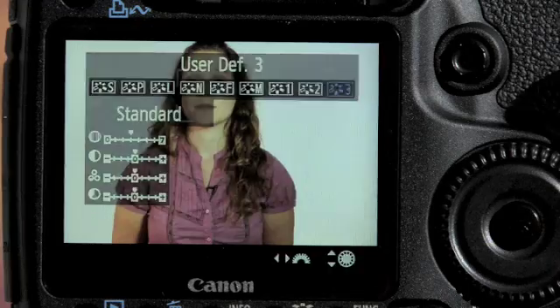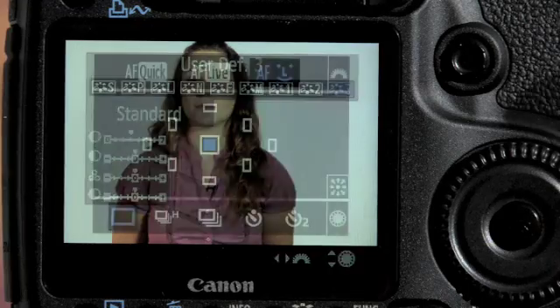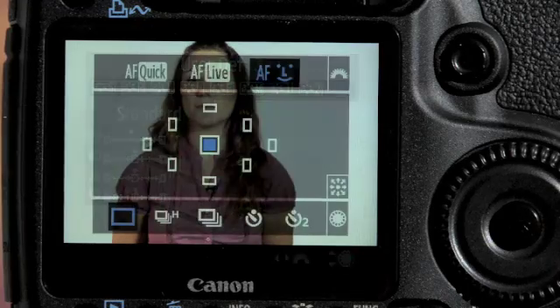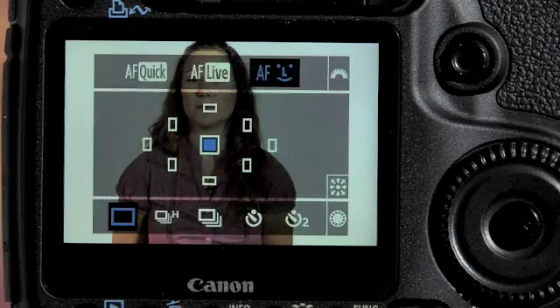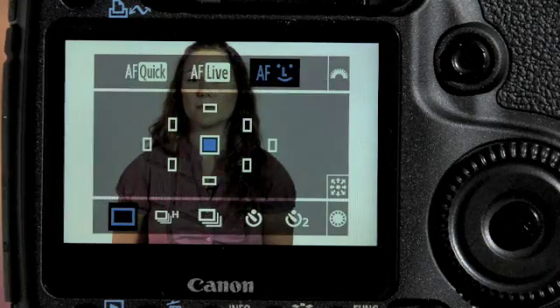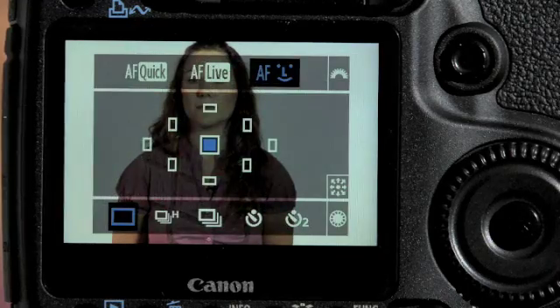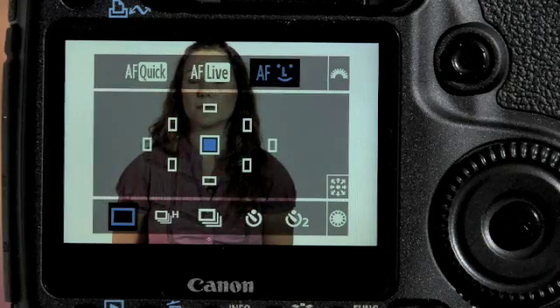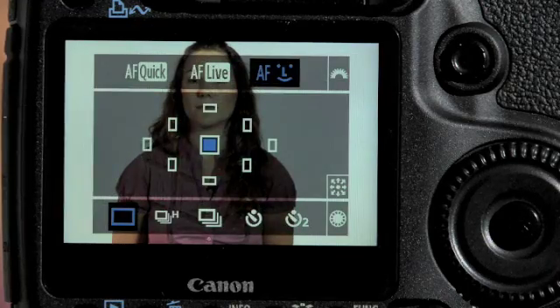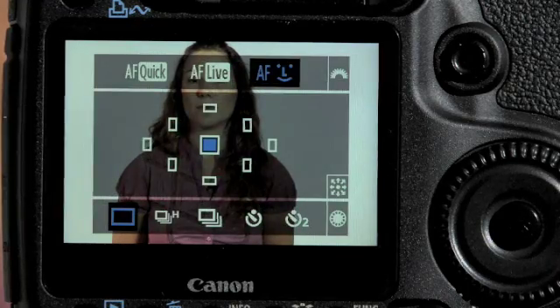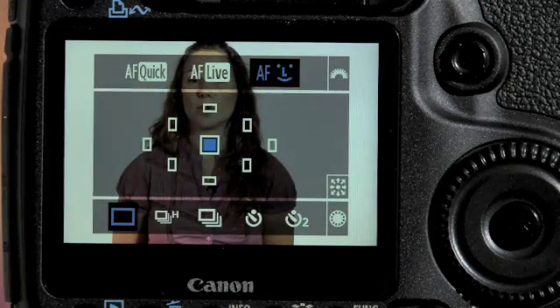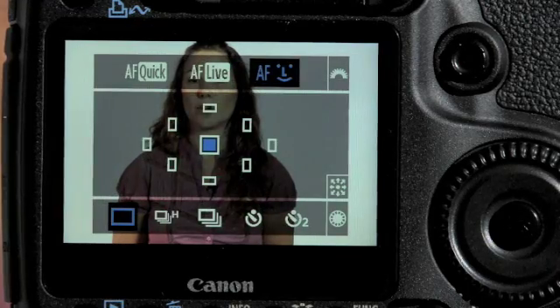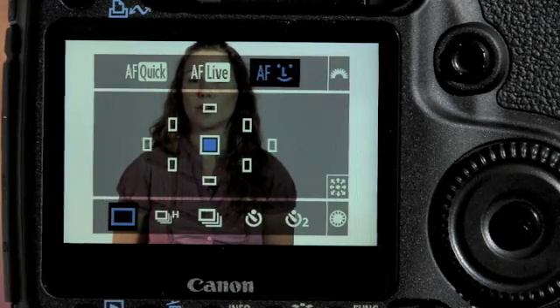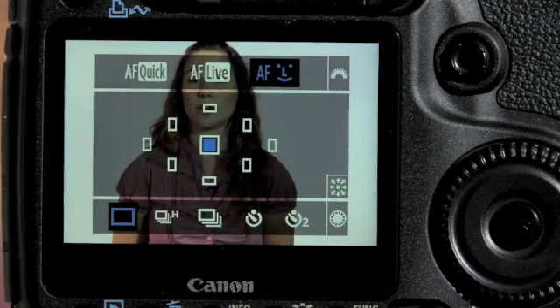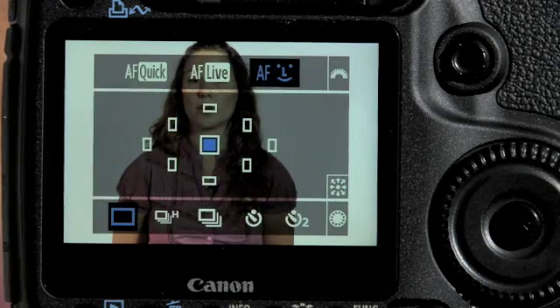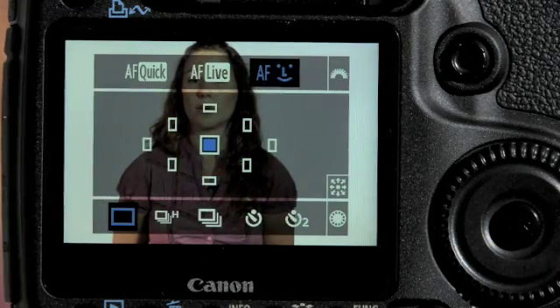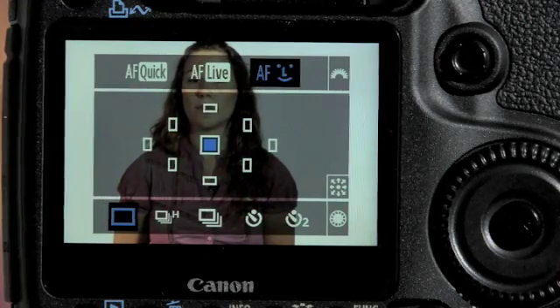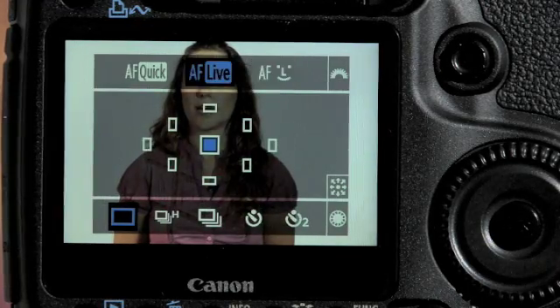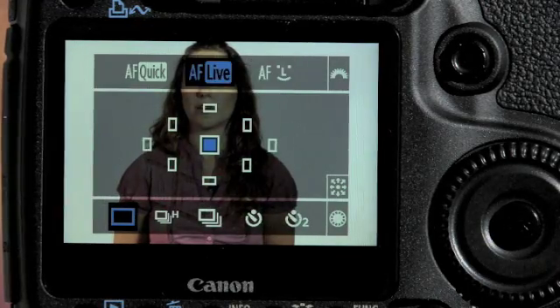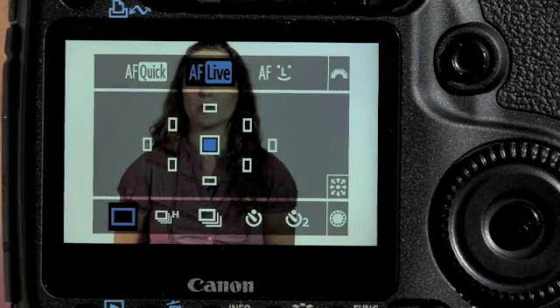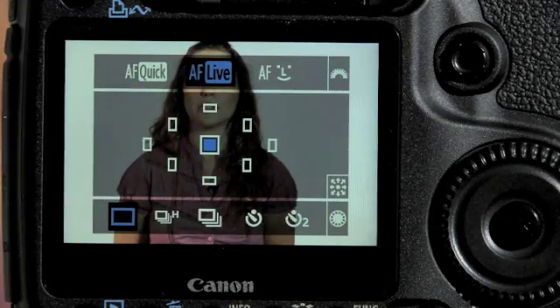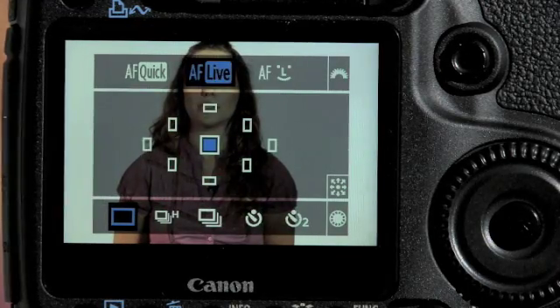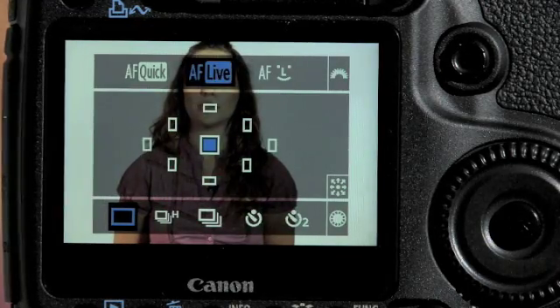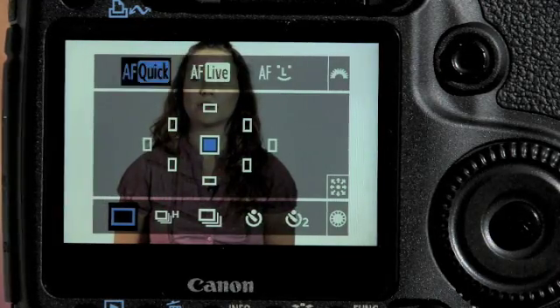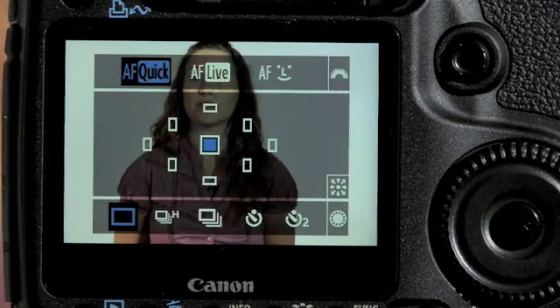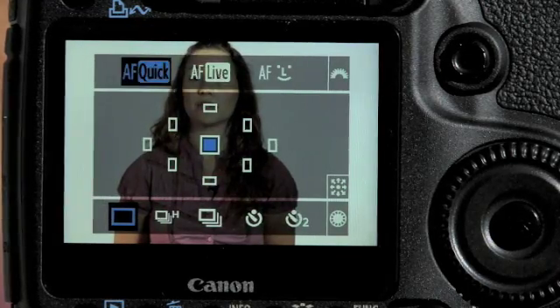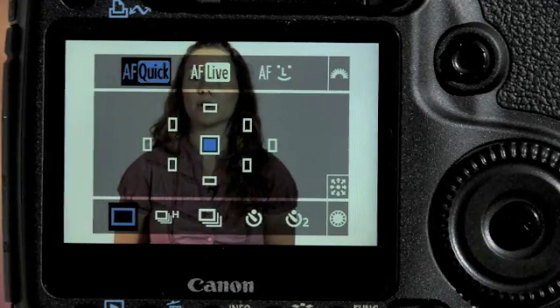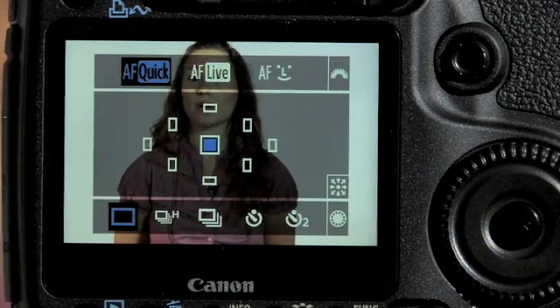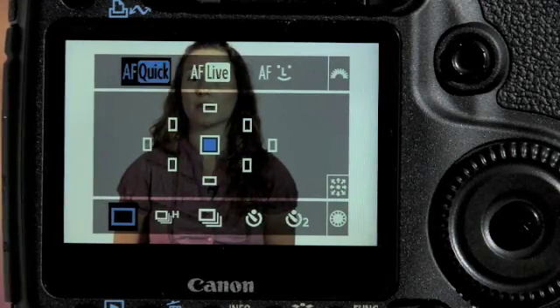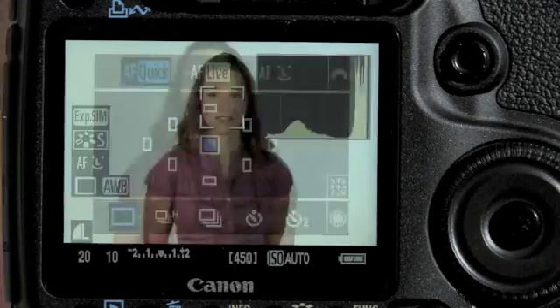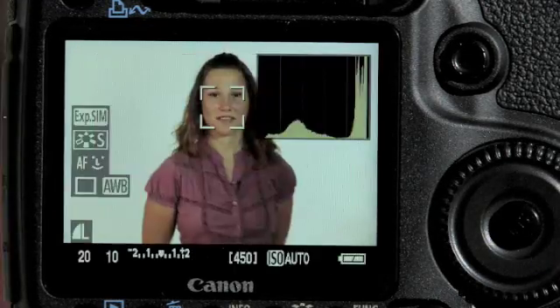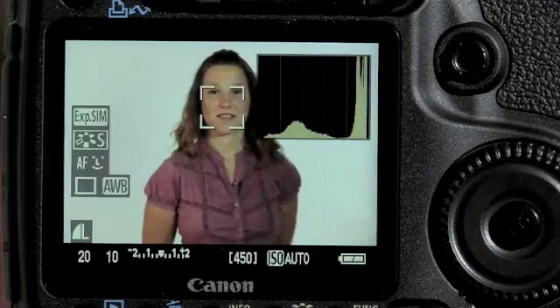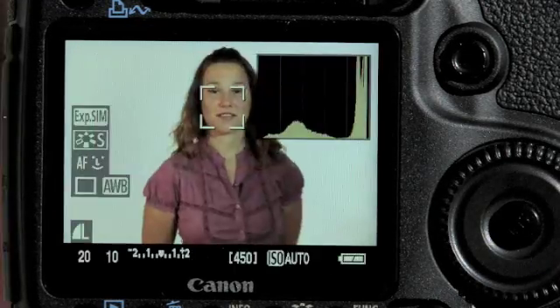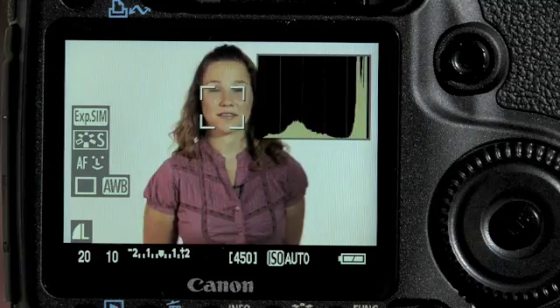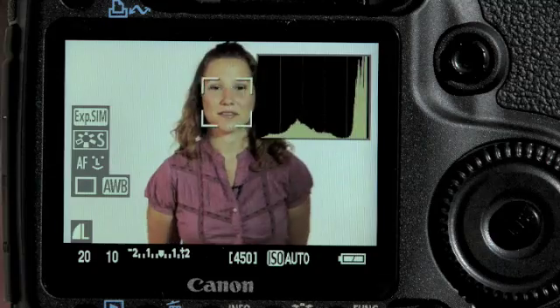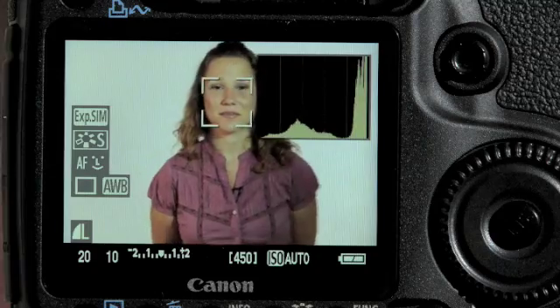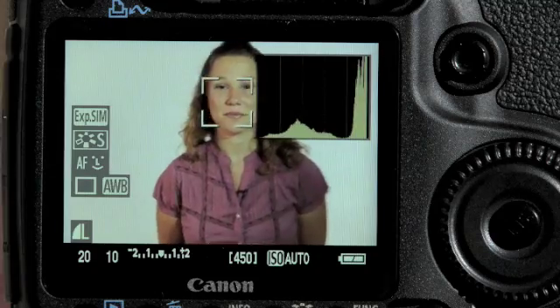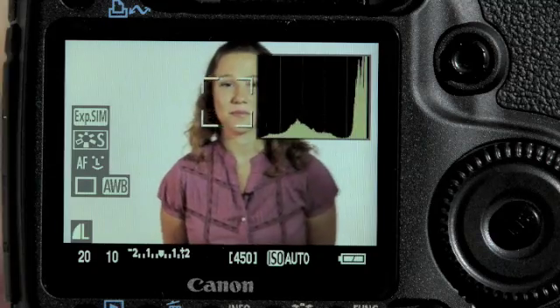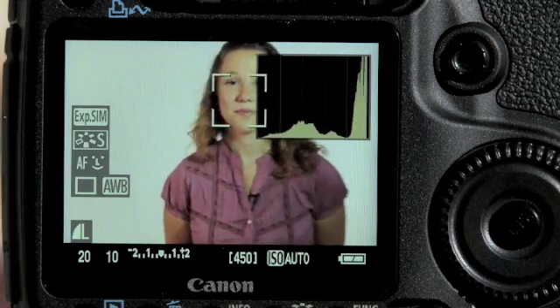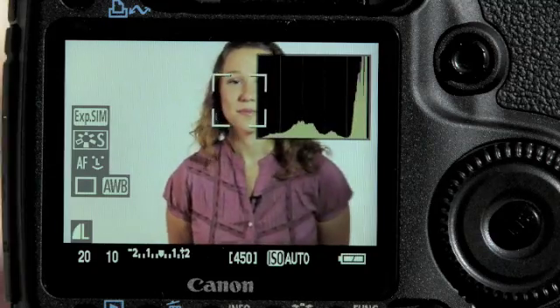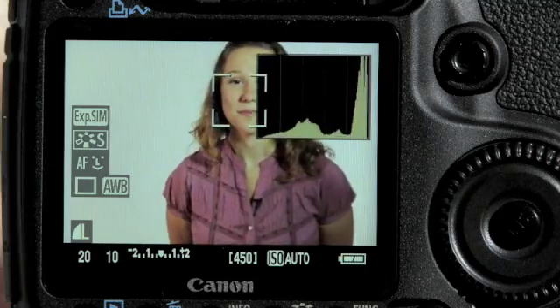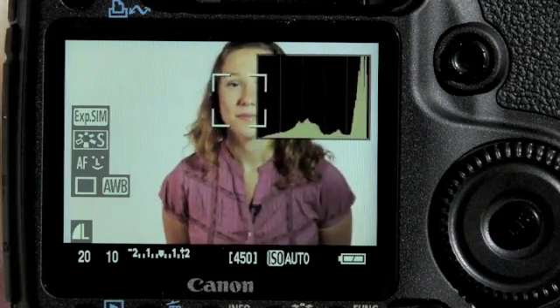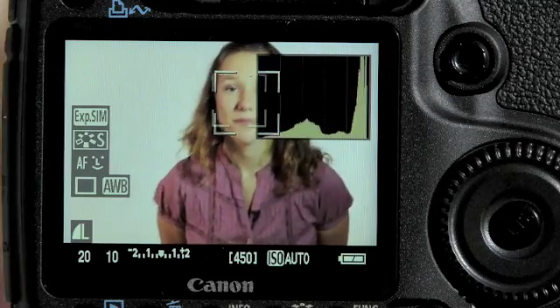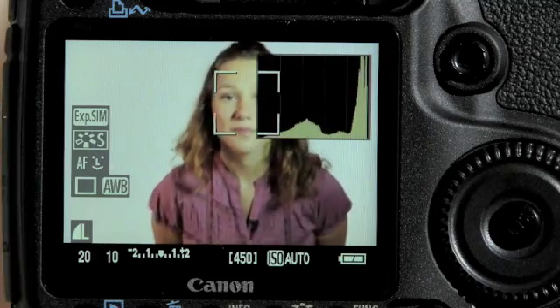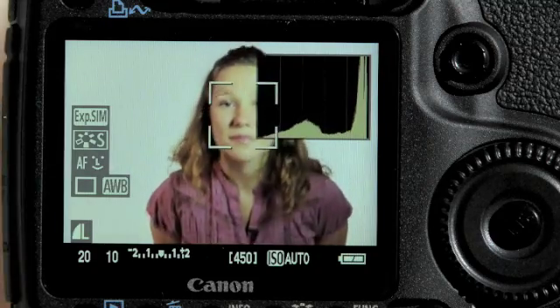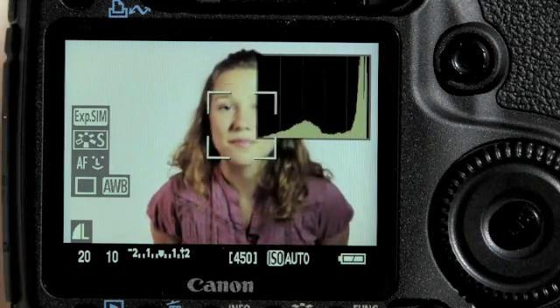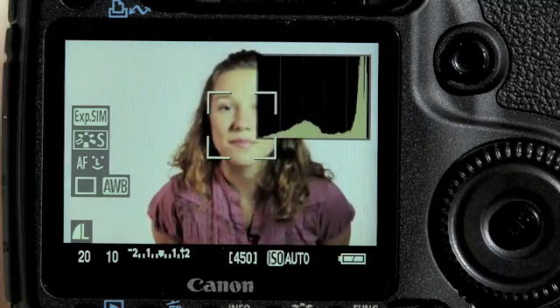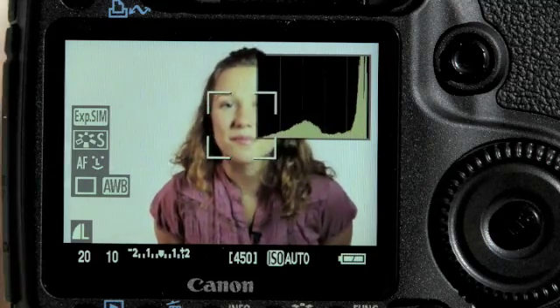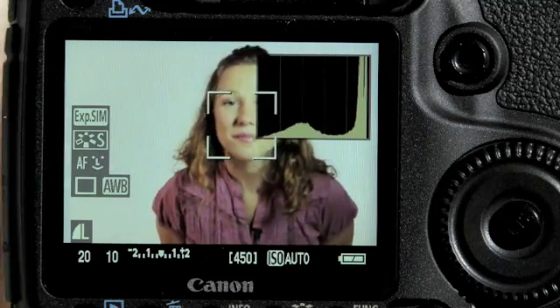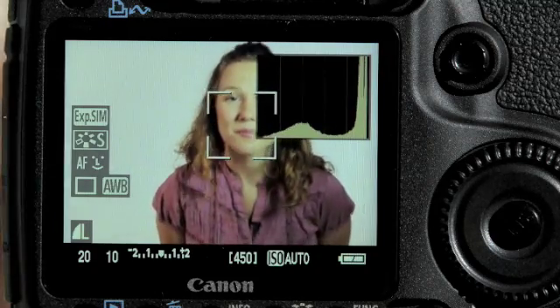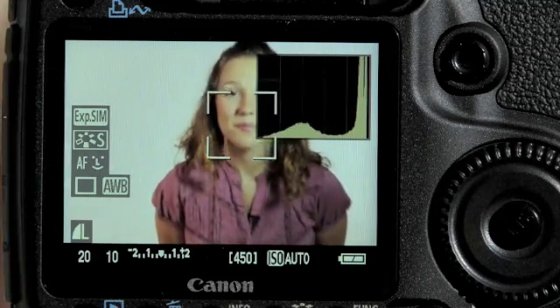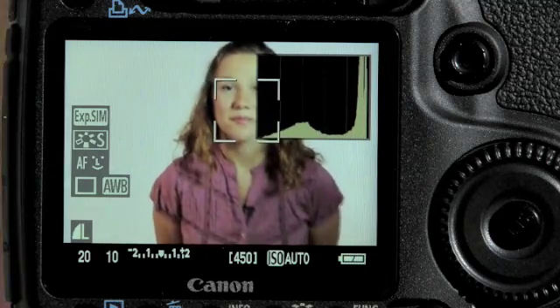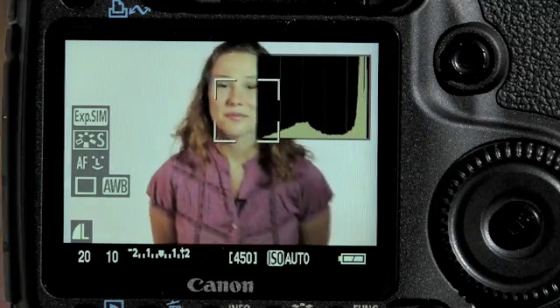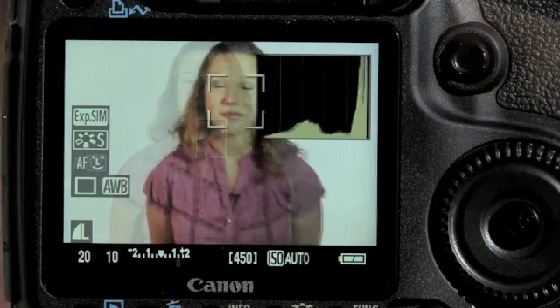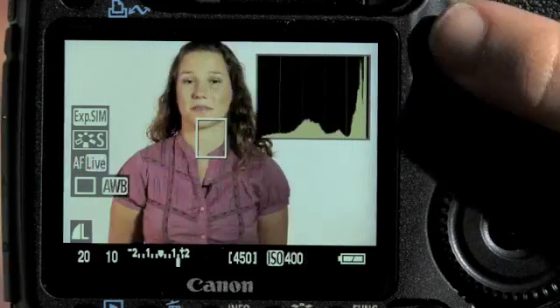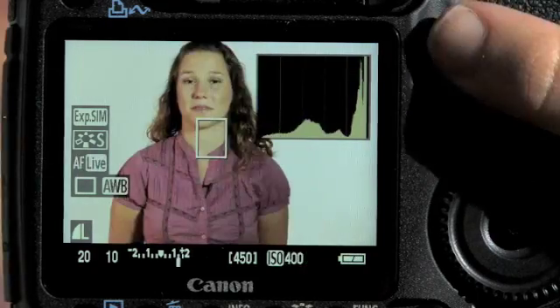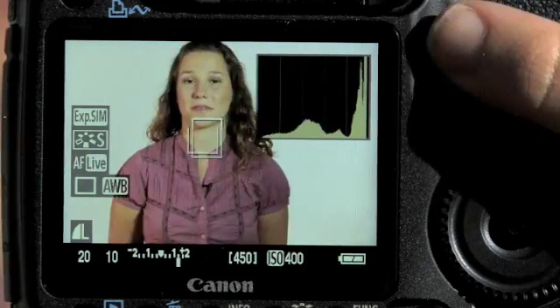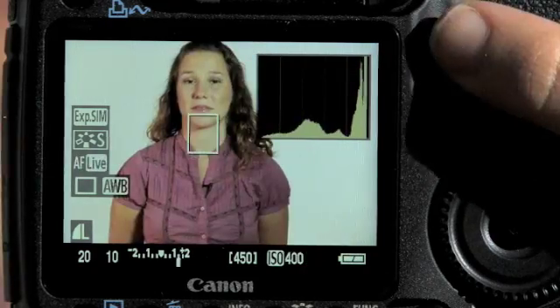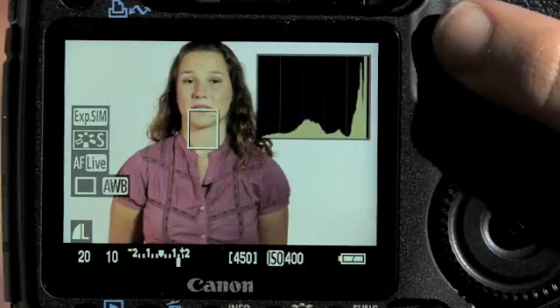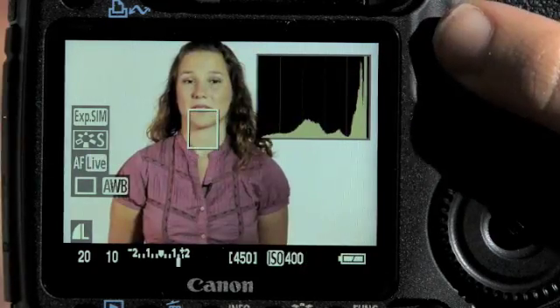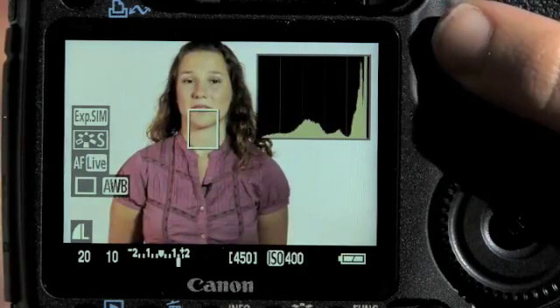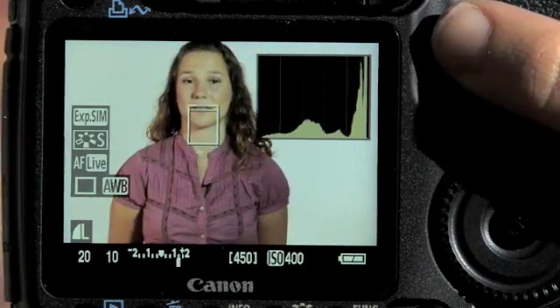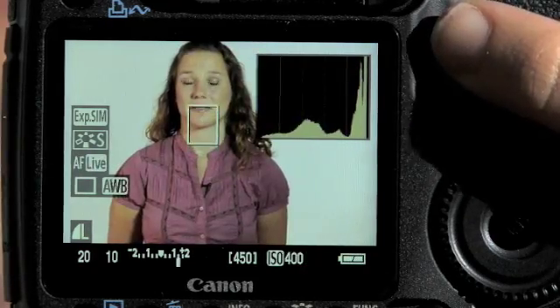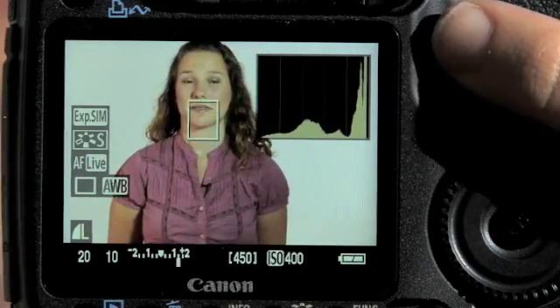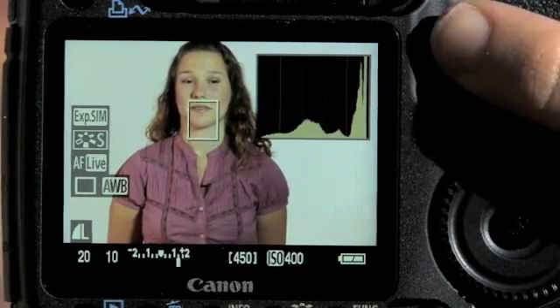There are now two new options of live mode autofocus, and those are live face detection autofocus and live mode autofocus.